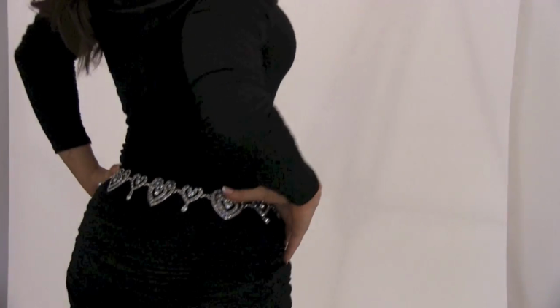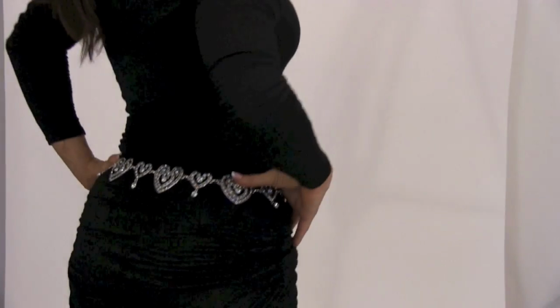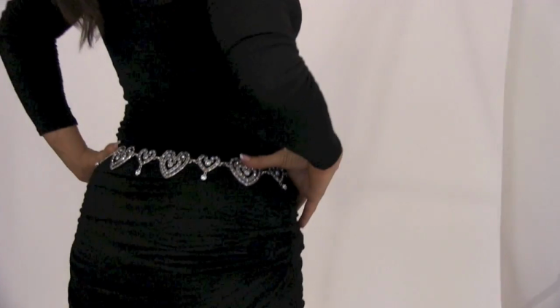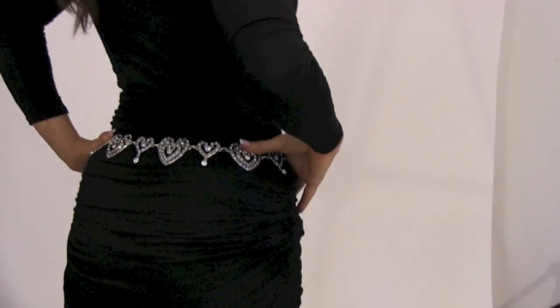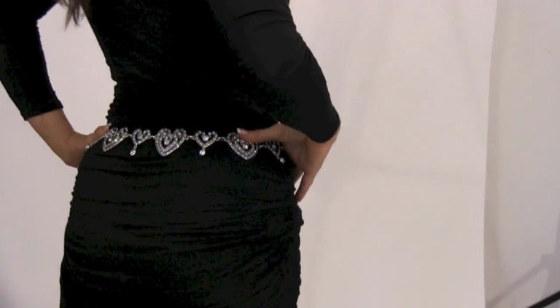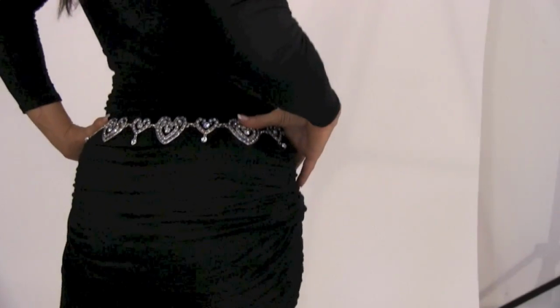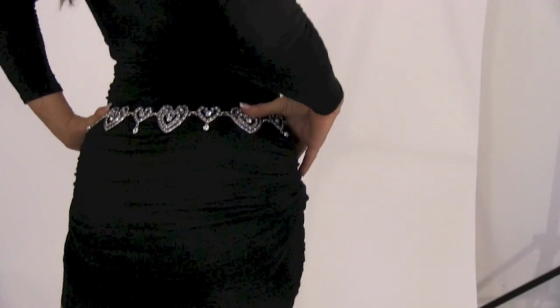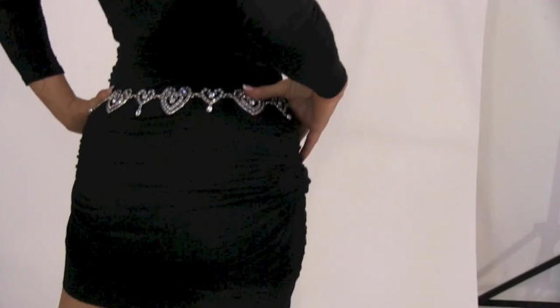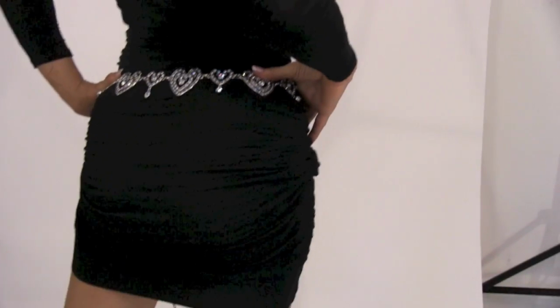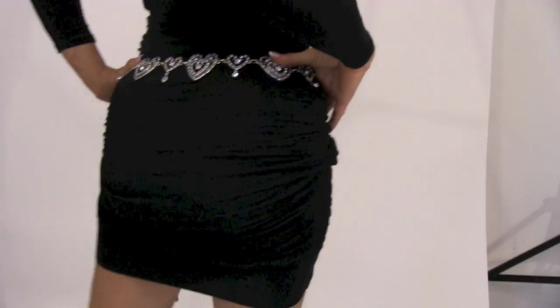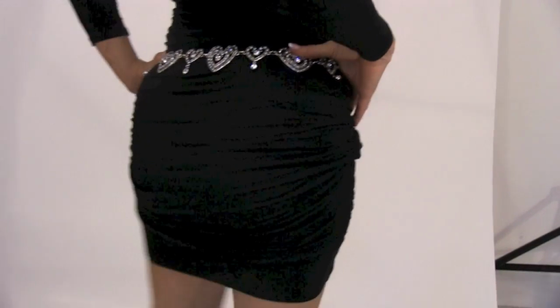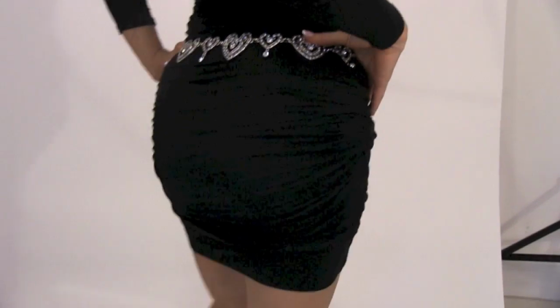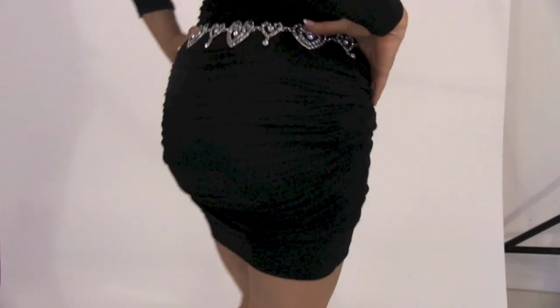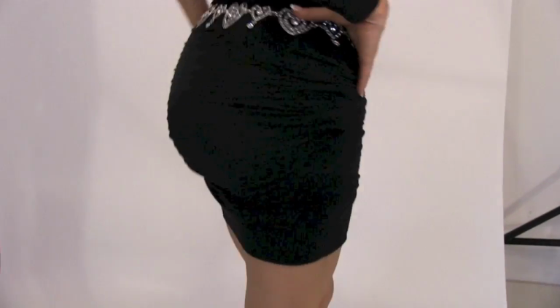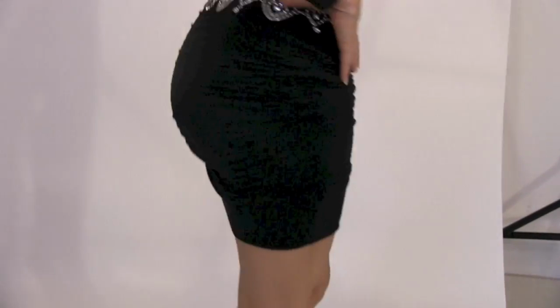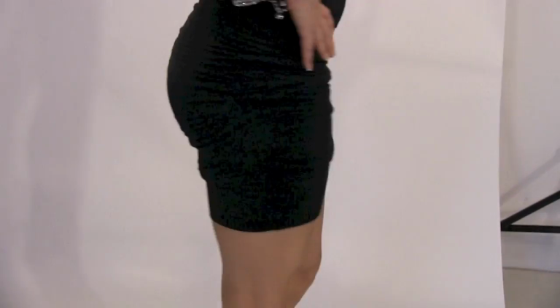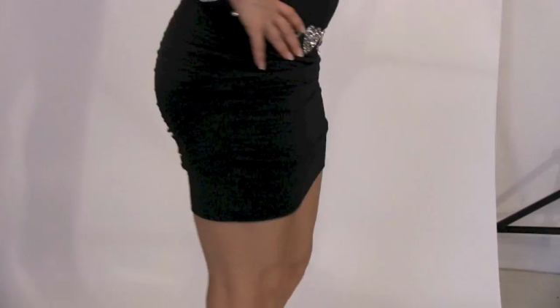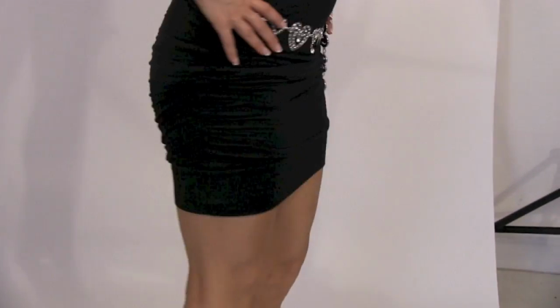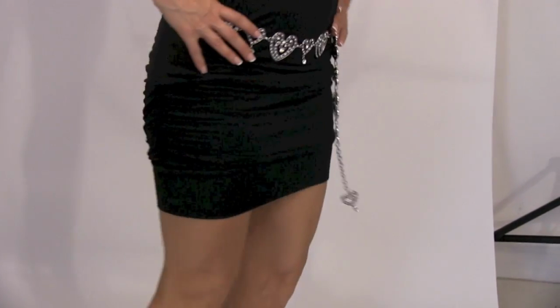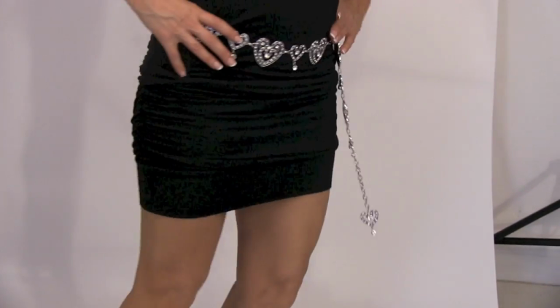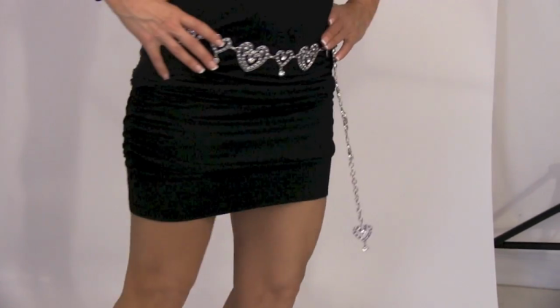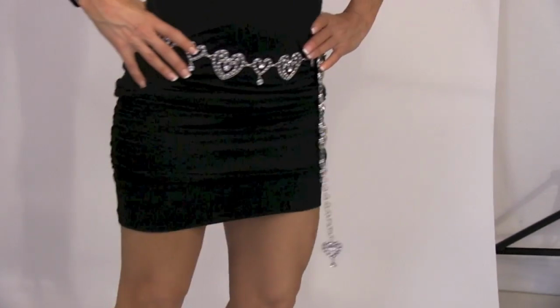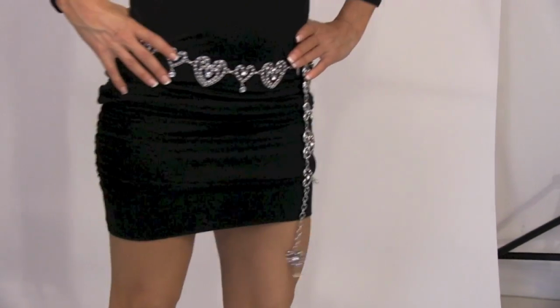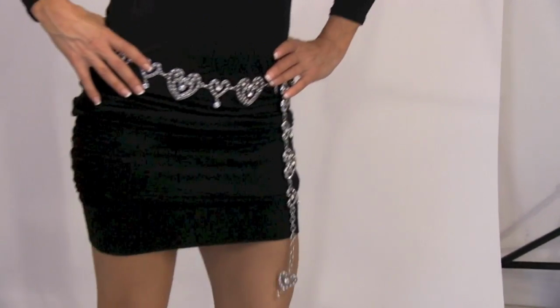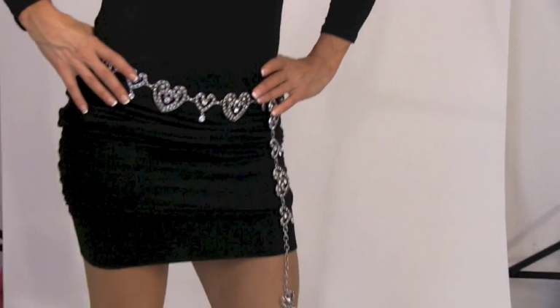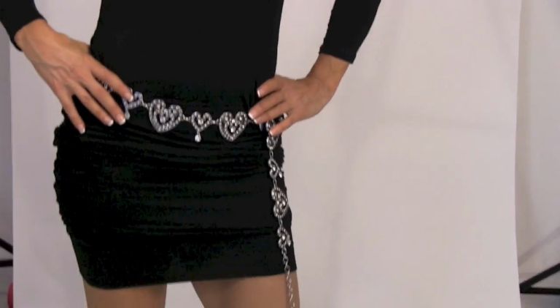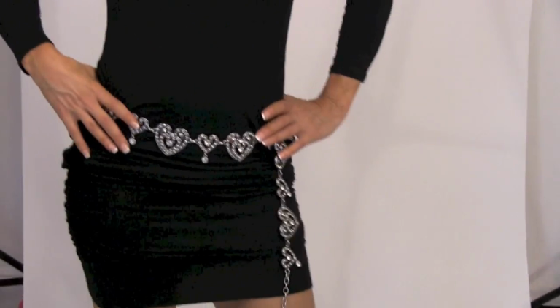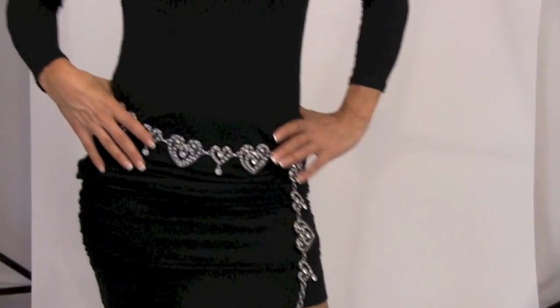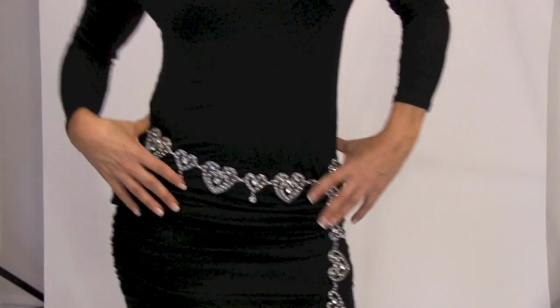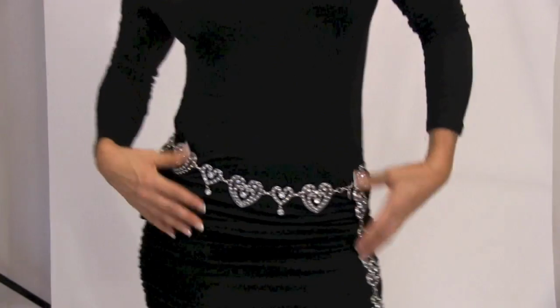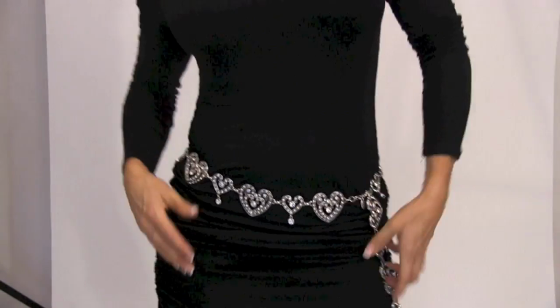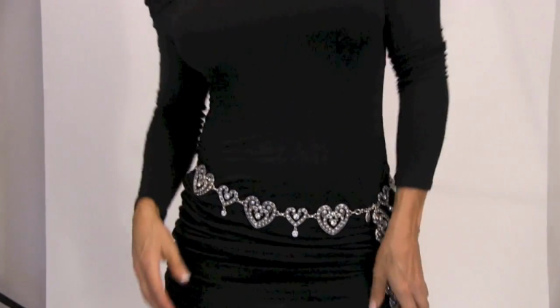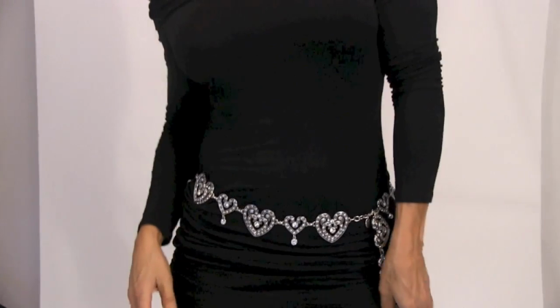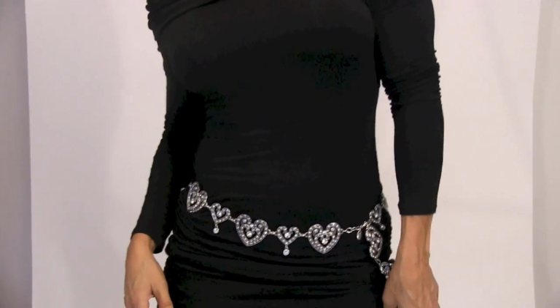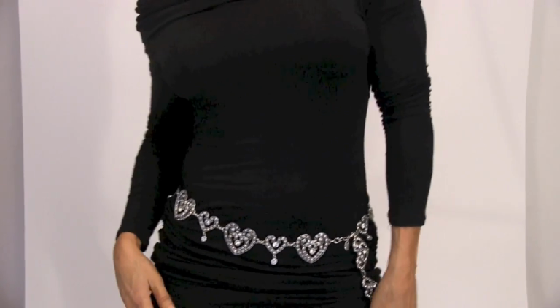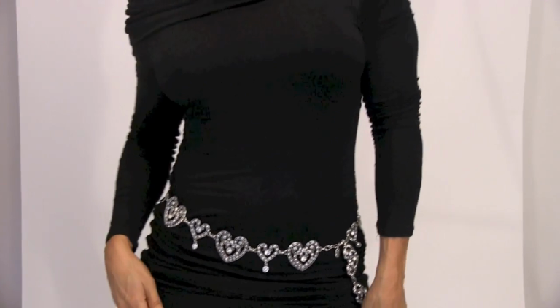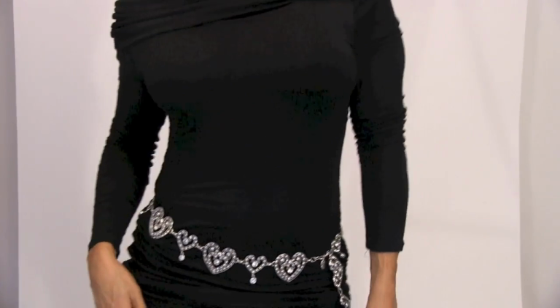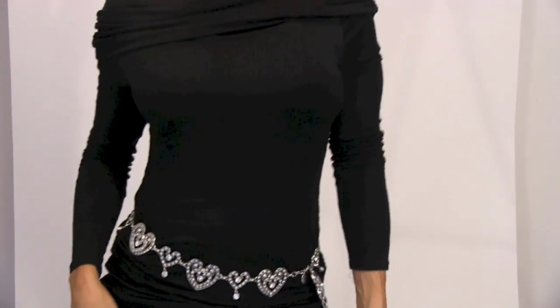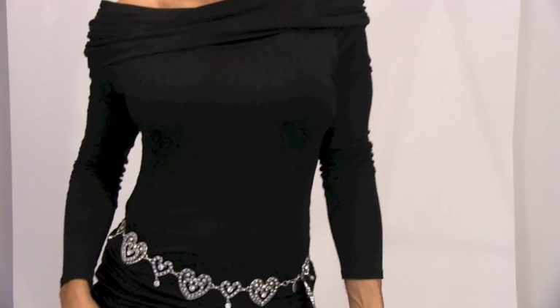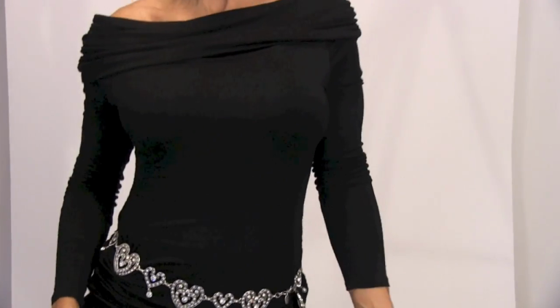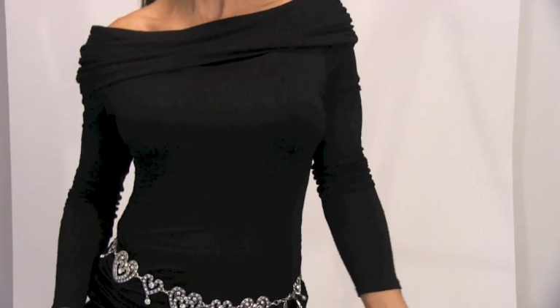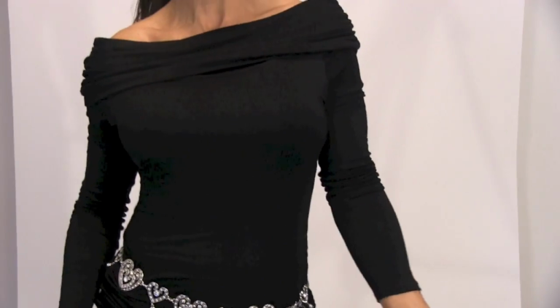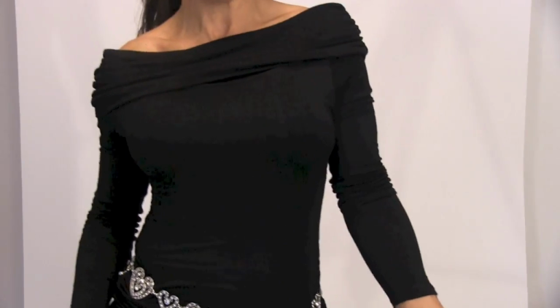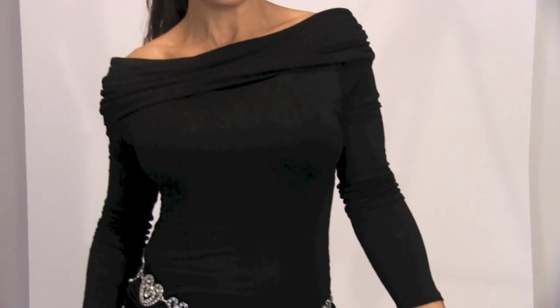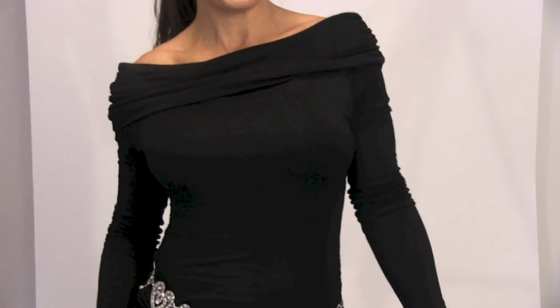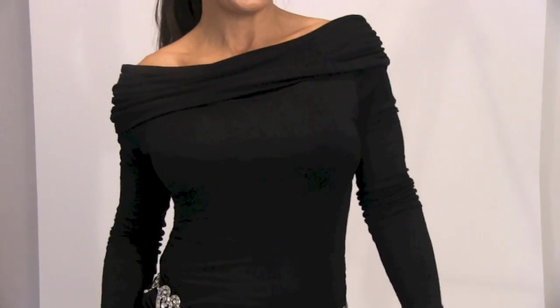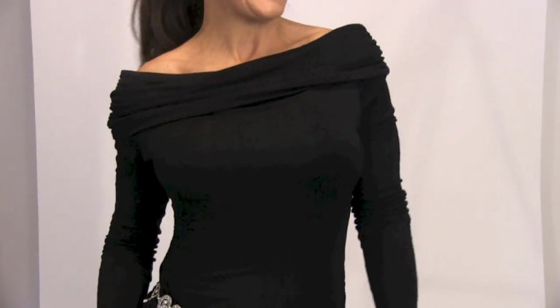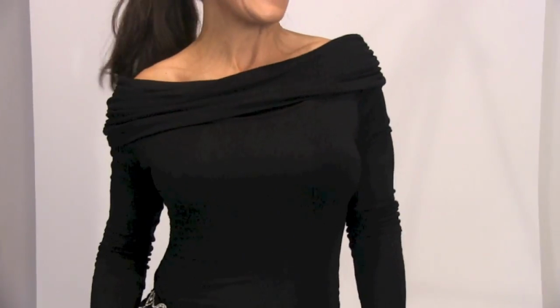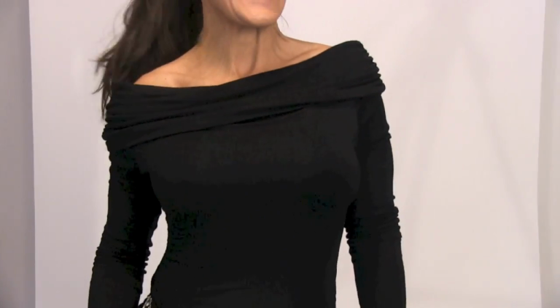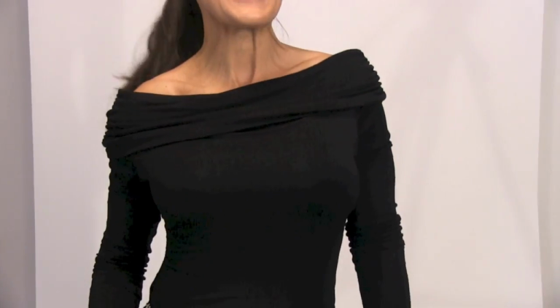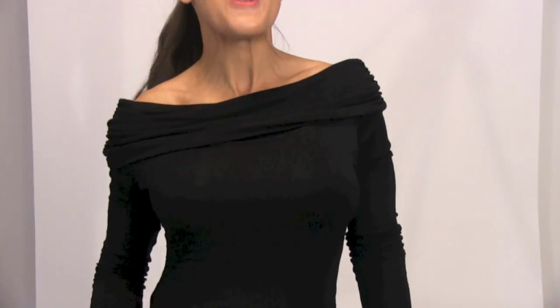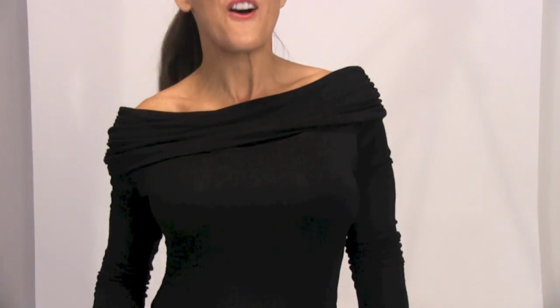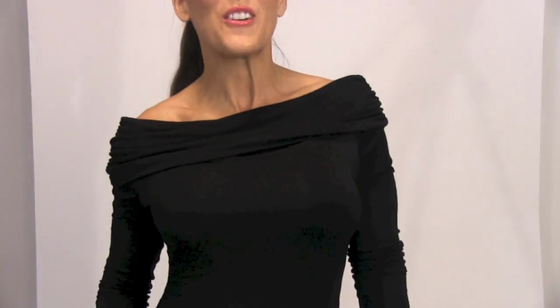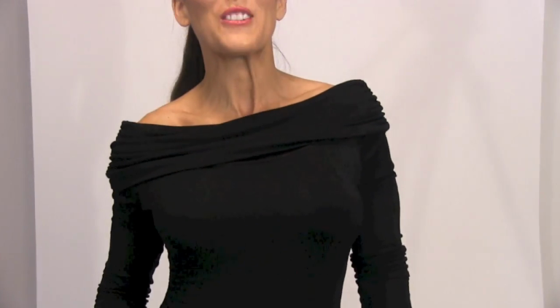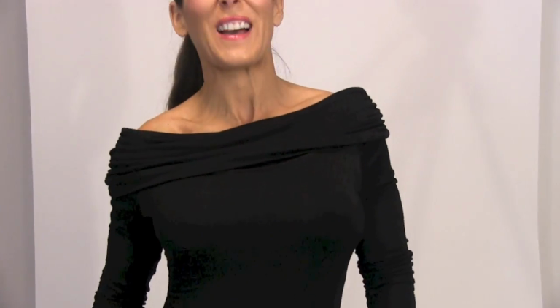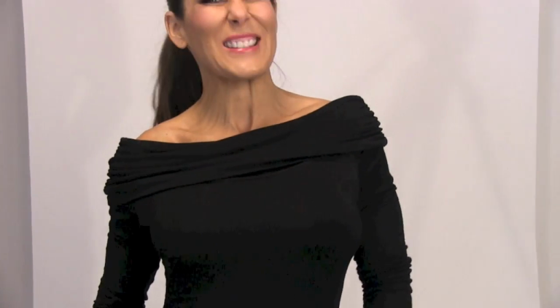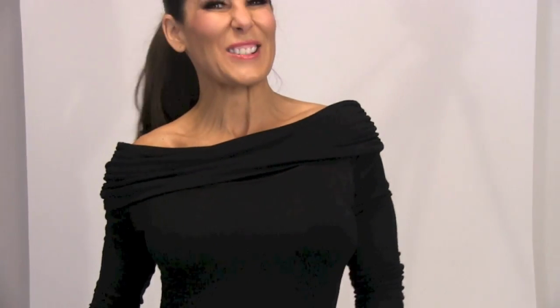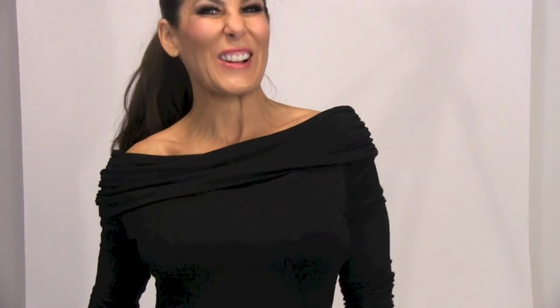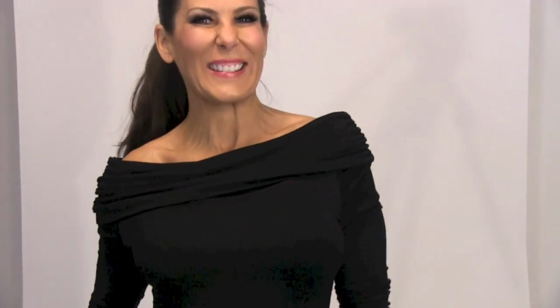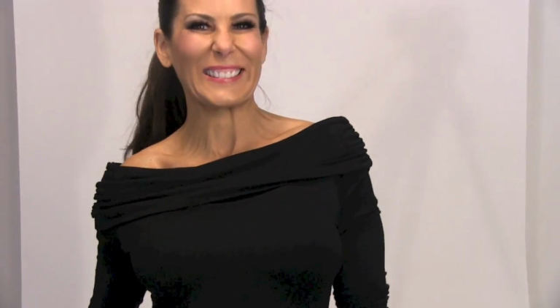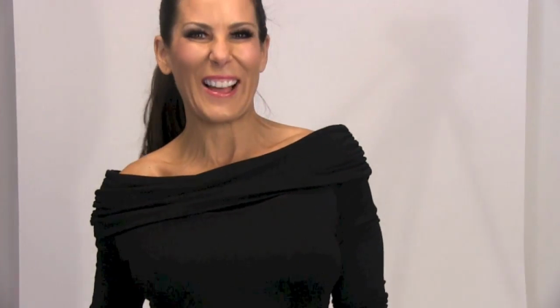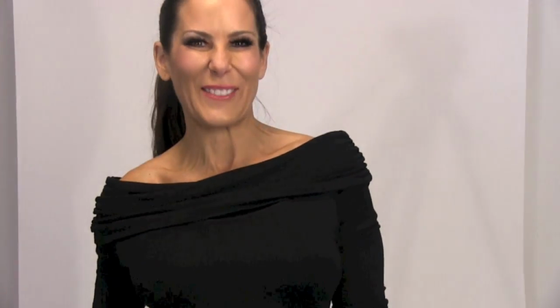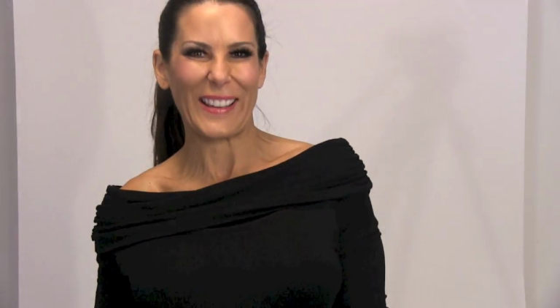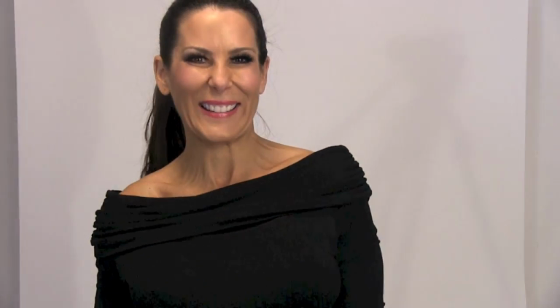I found this at The Added Touch in Boca, and I know you guys are going to love it.